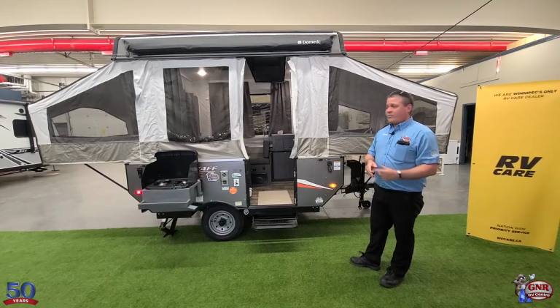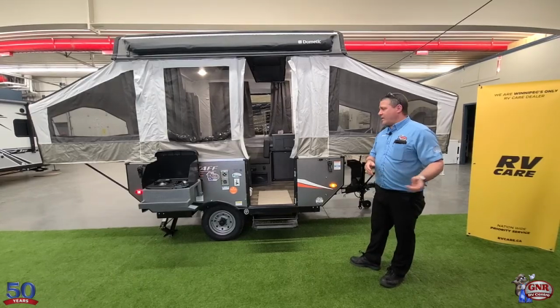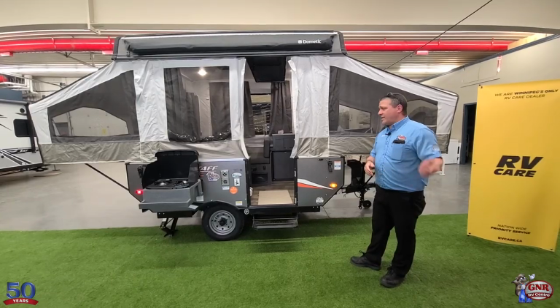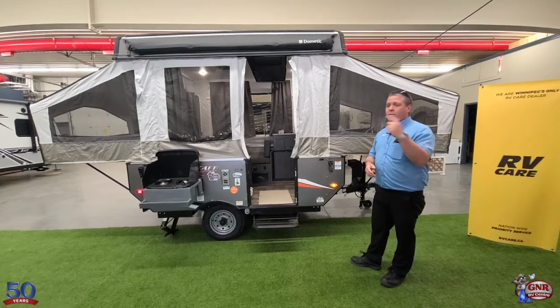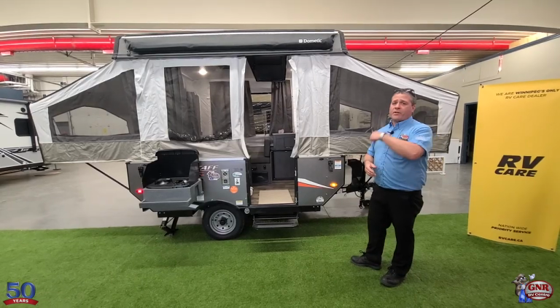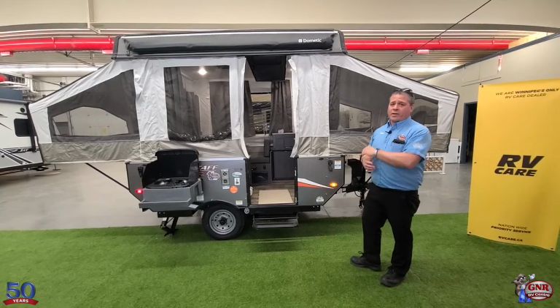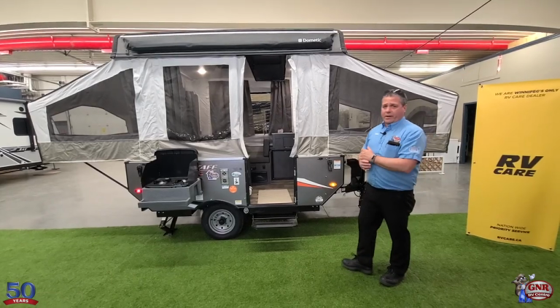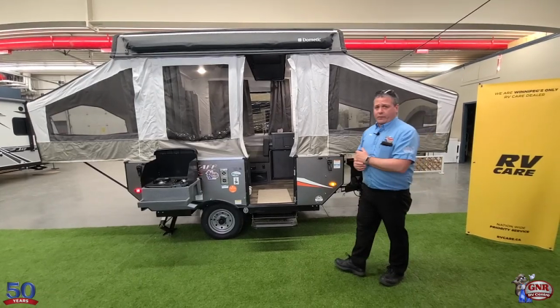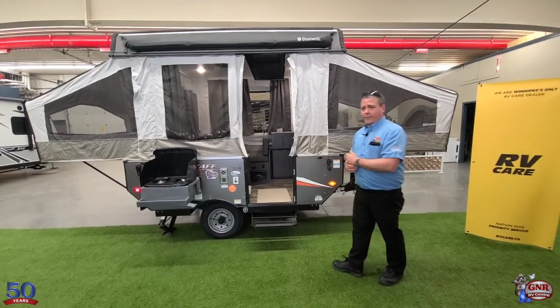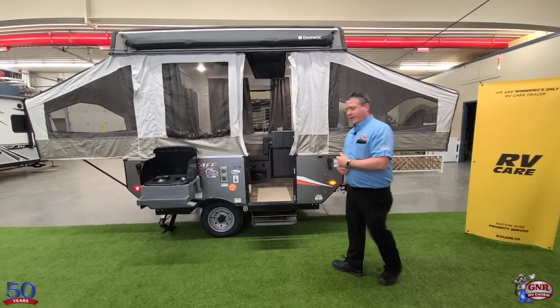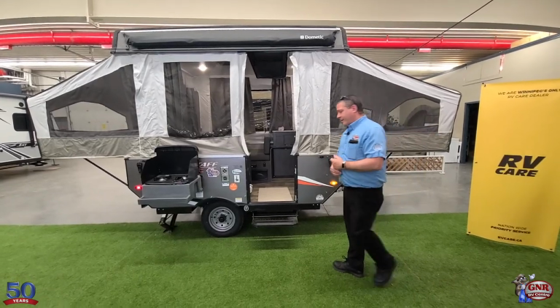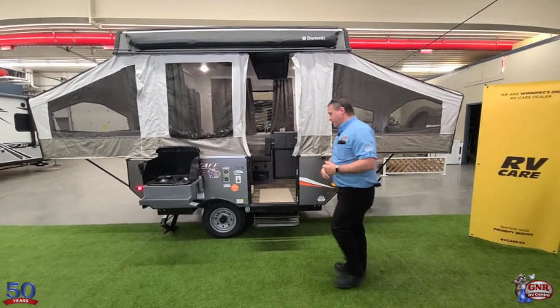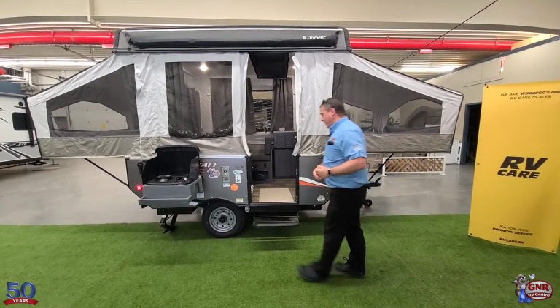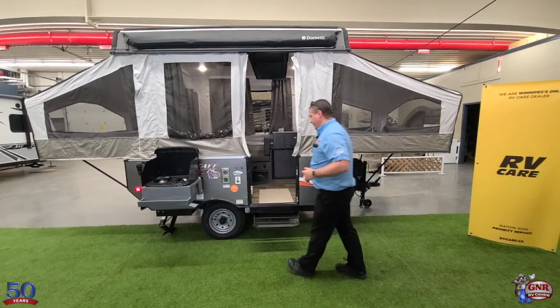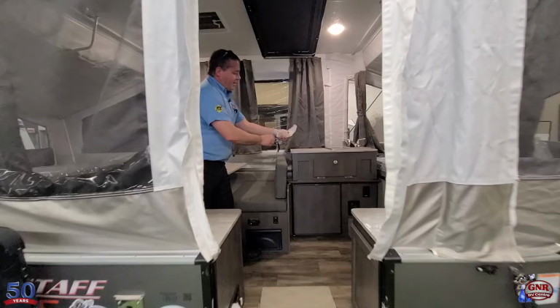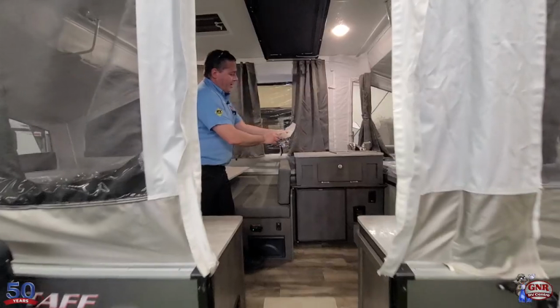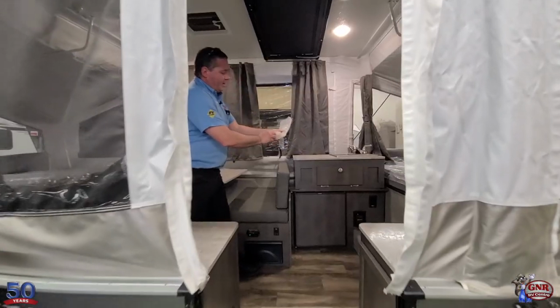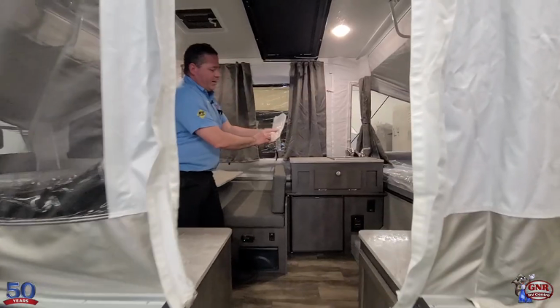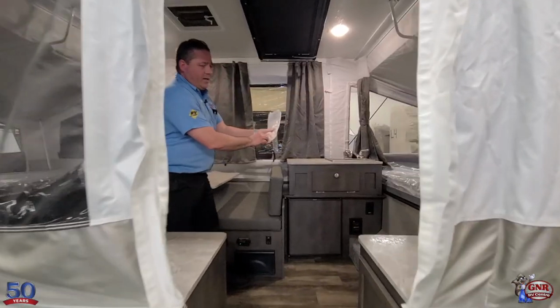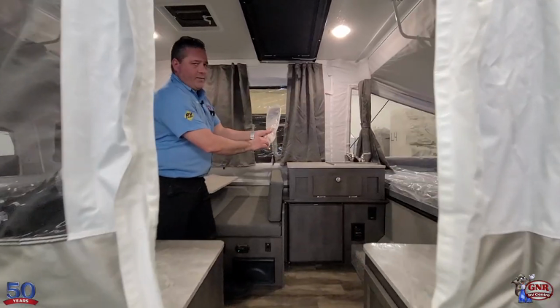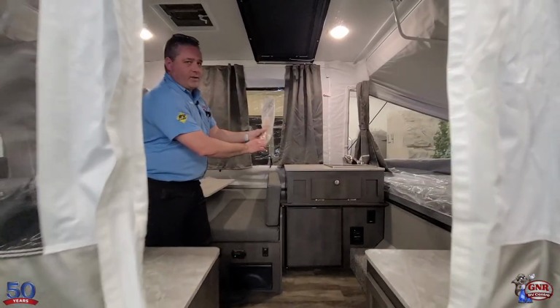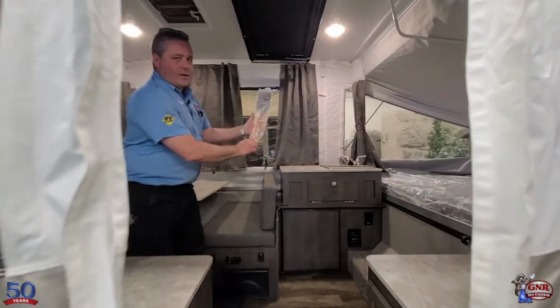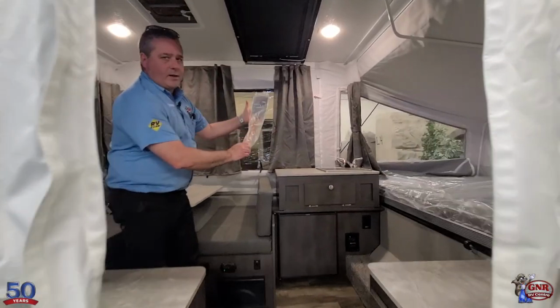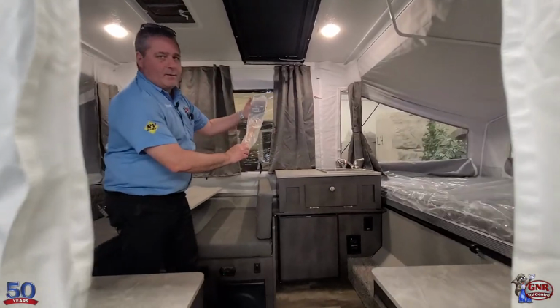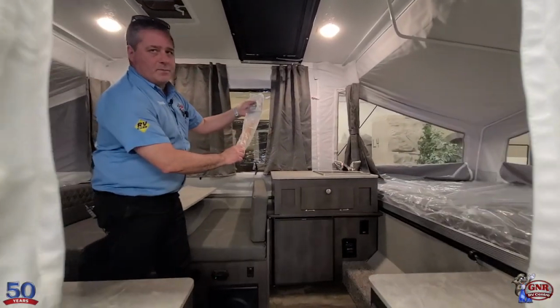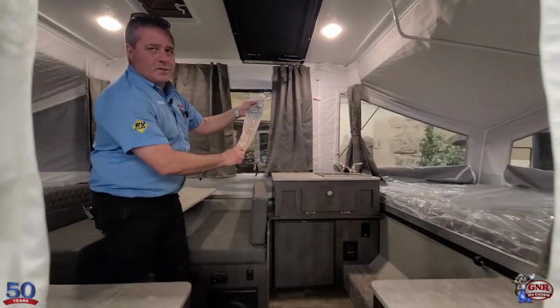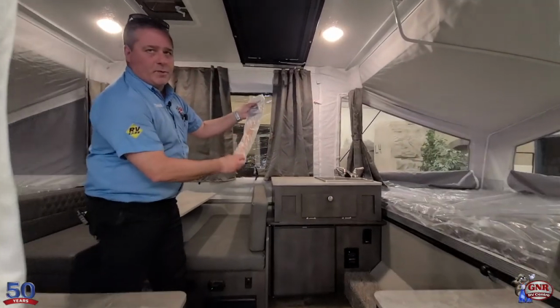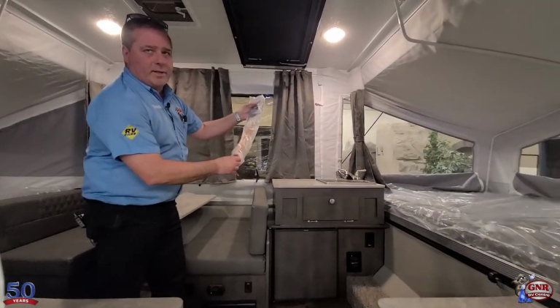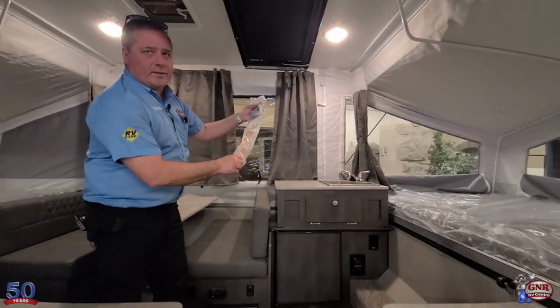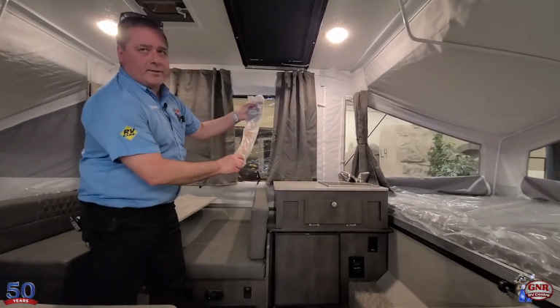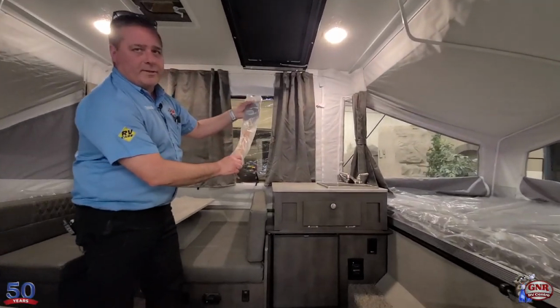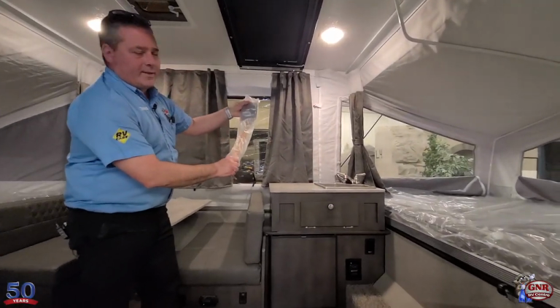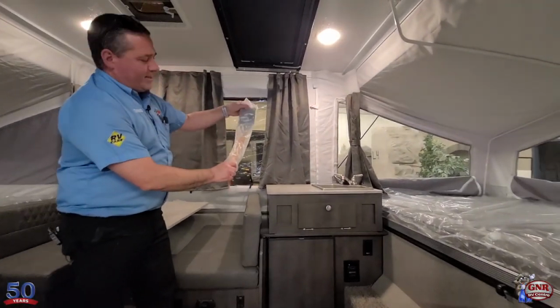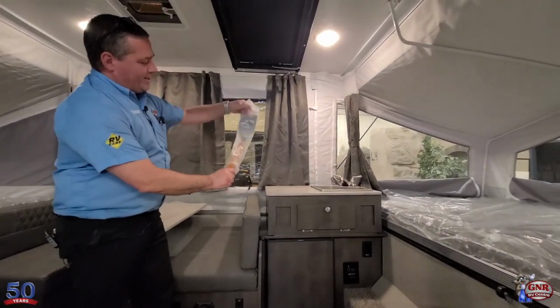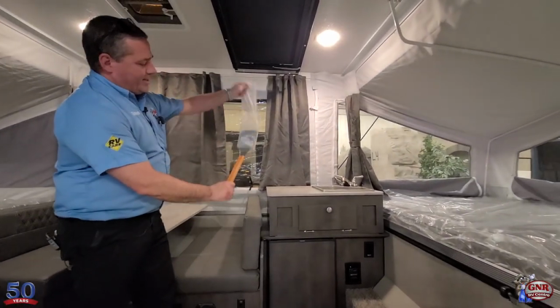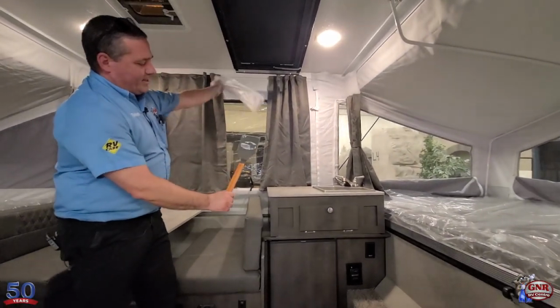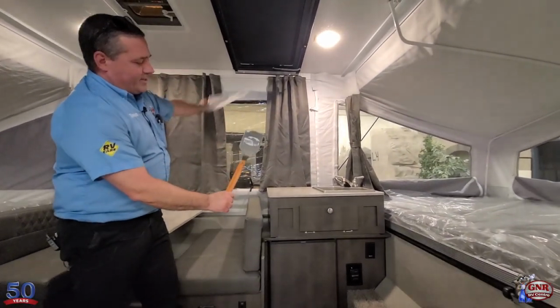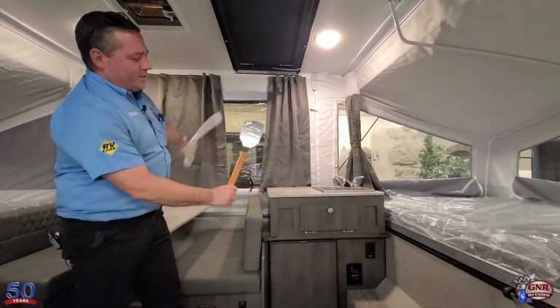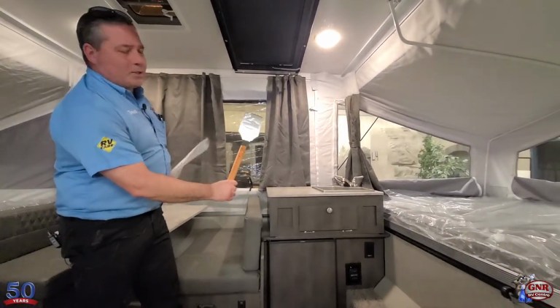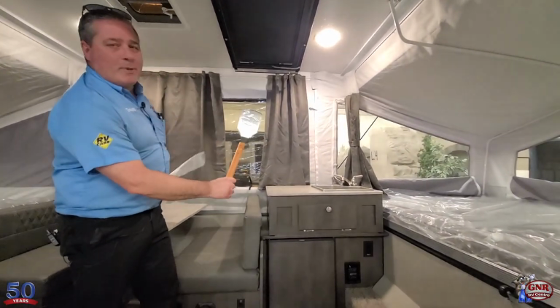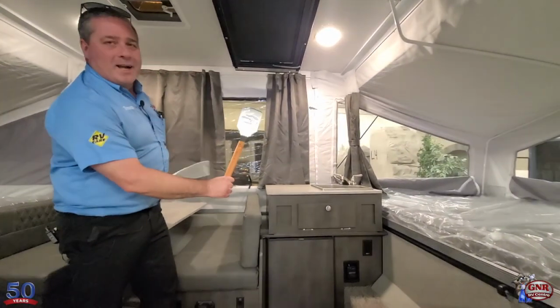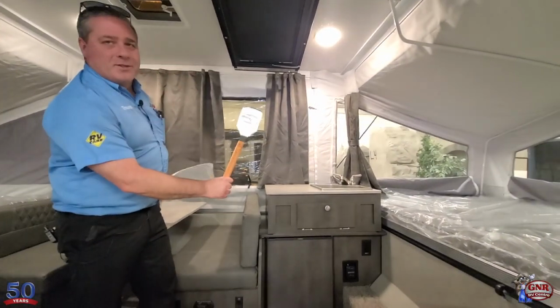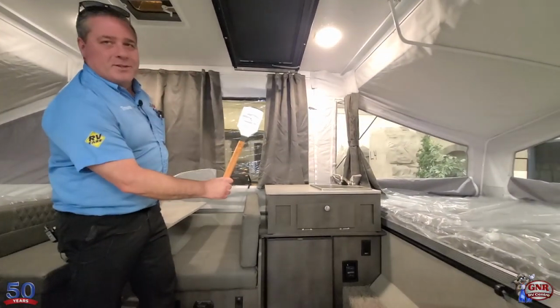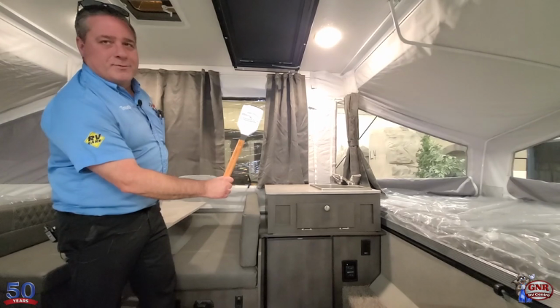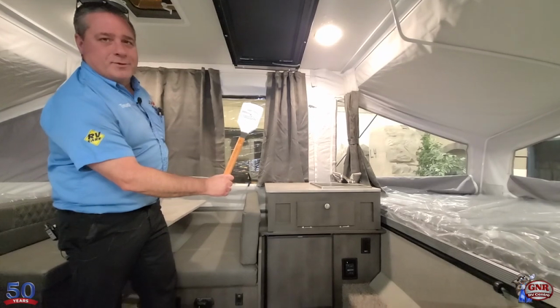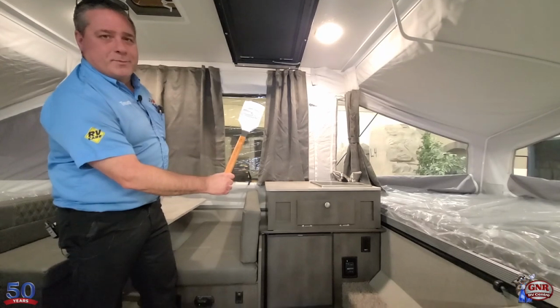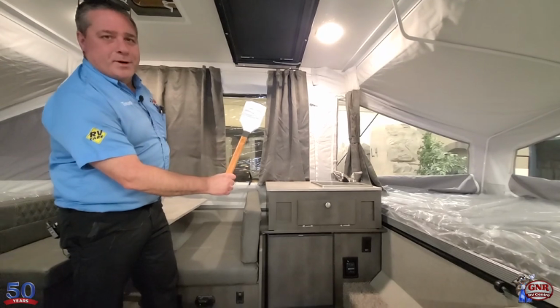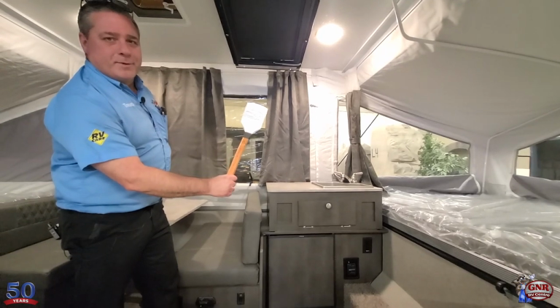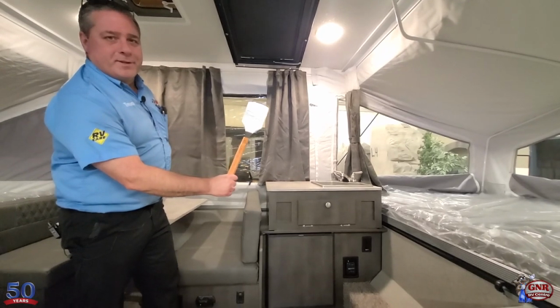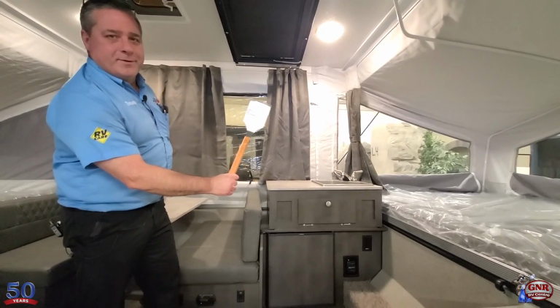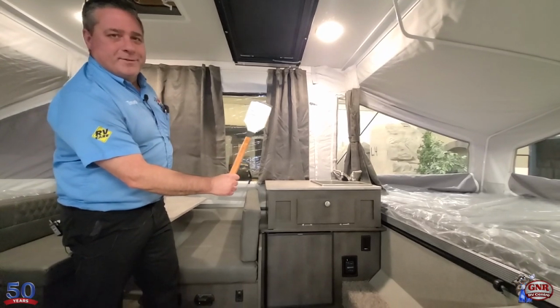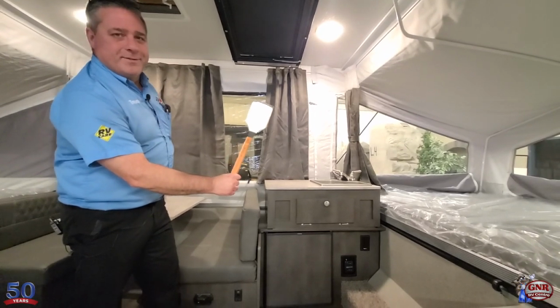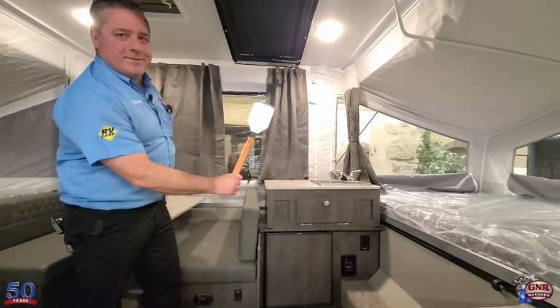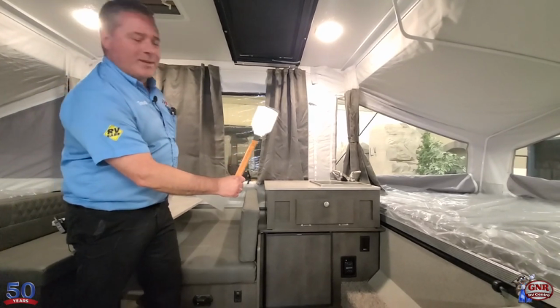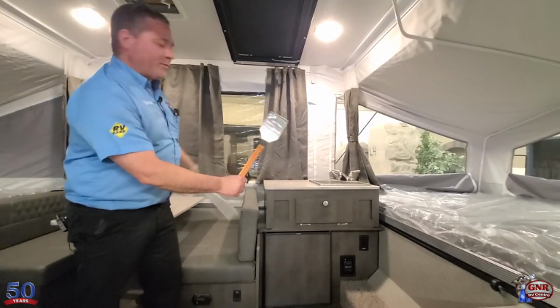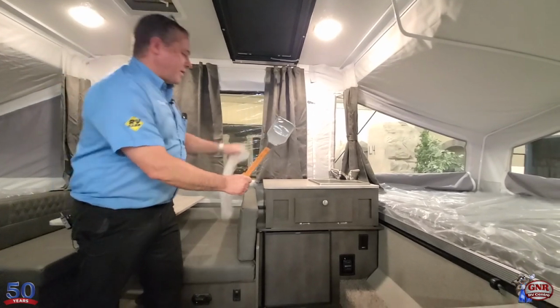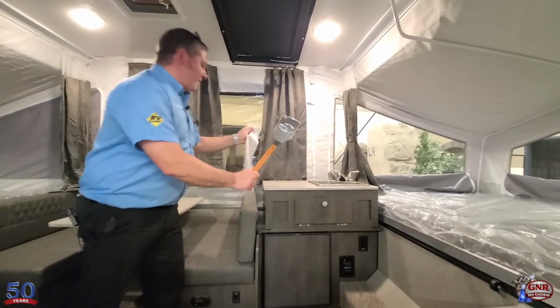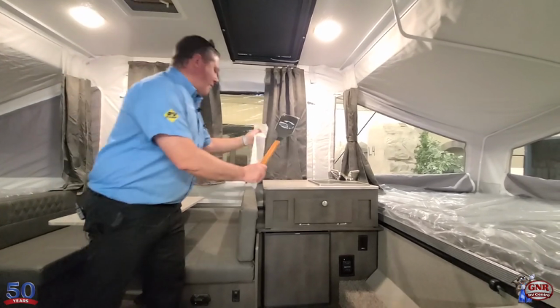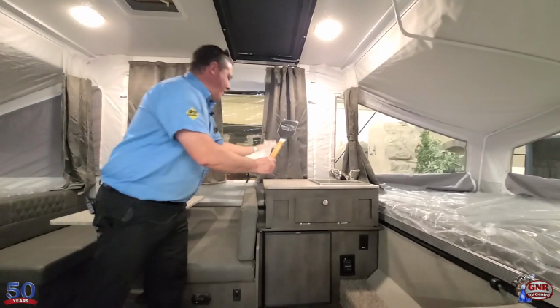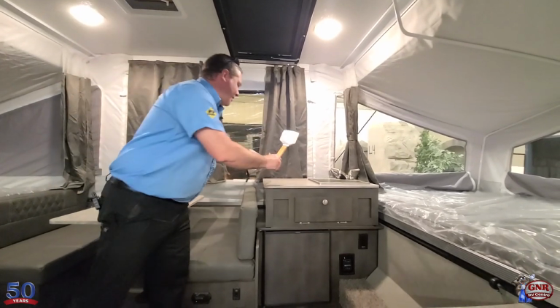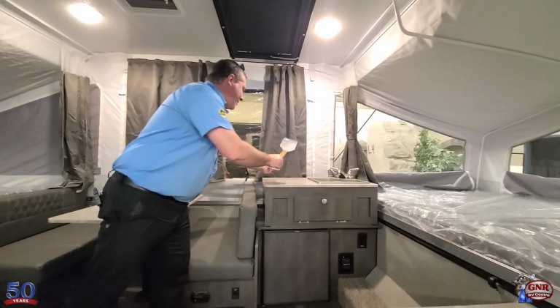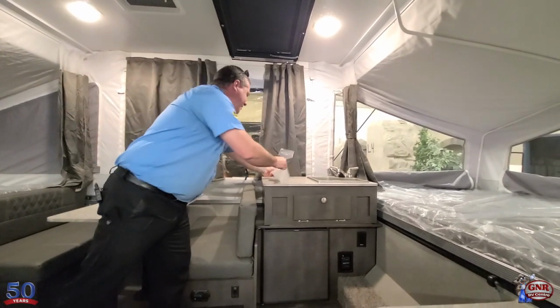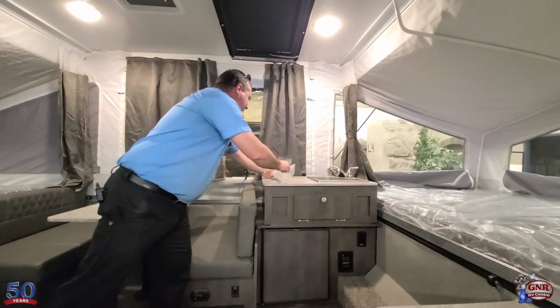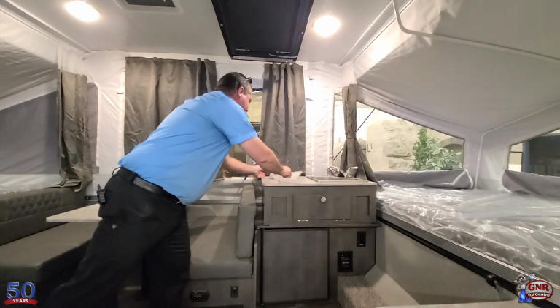Let's go and check it out — come on this way. It even comes with the spatula for the barbecue. They've thought of everything on this one.